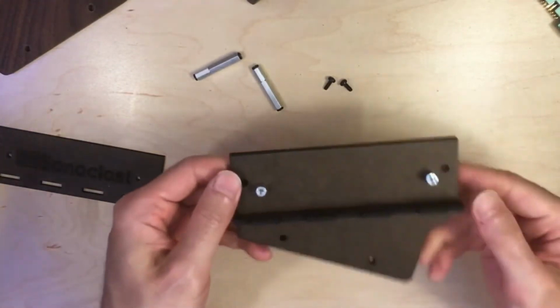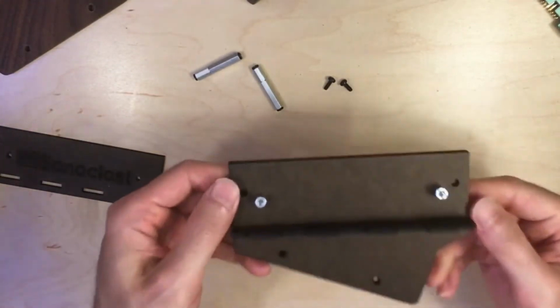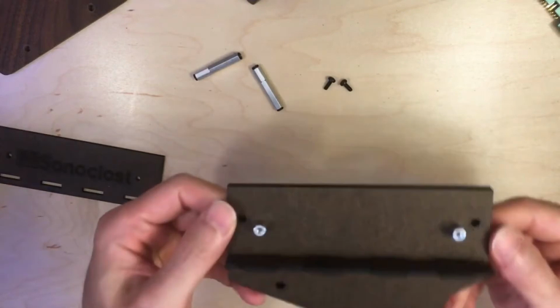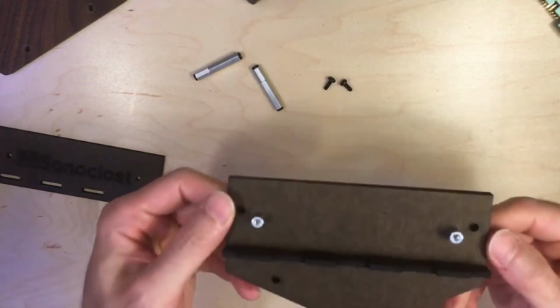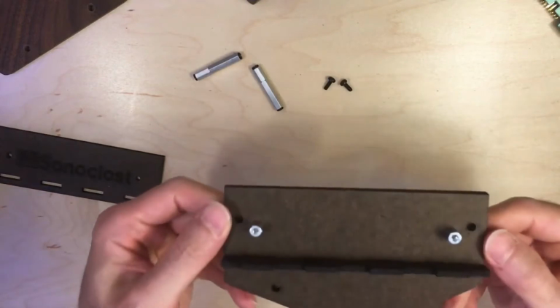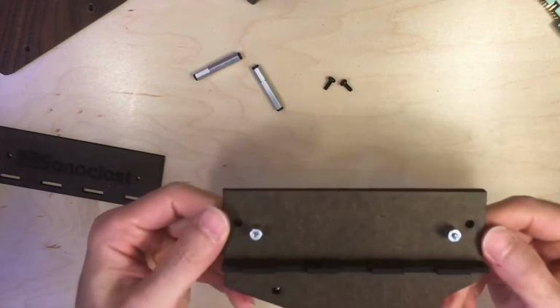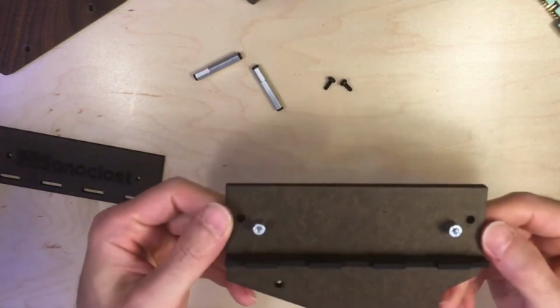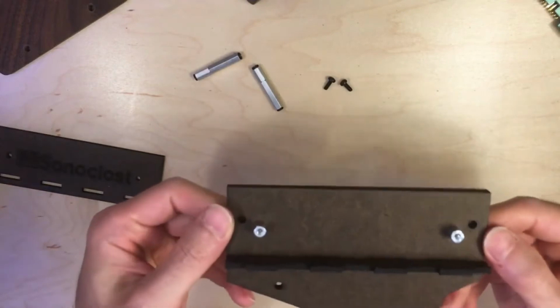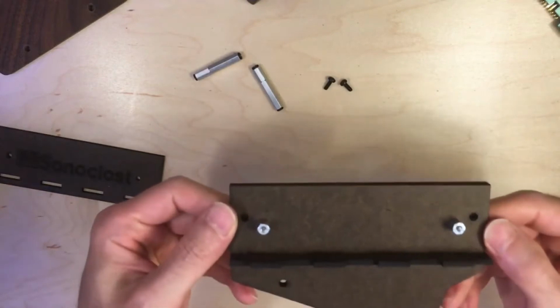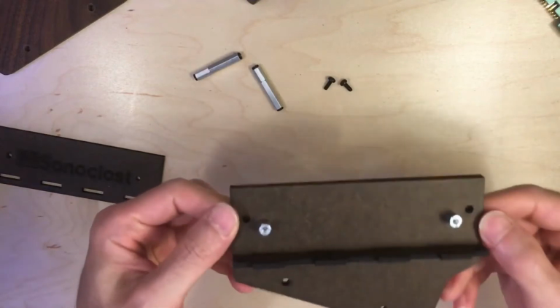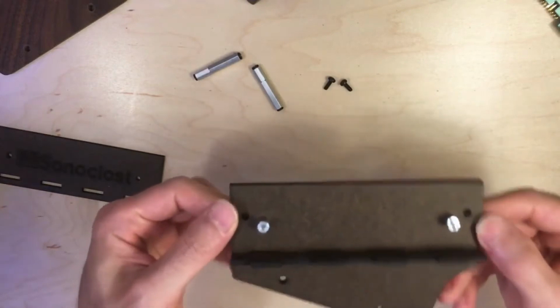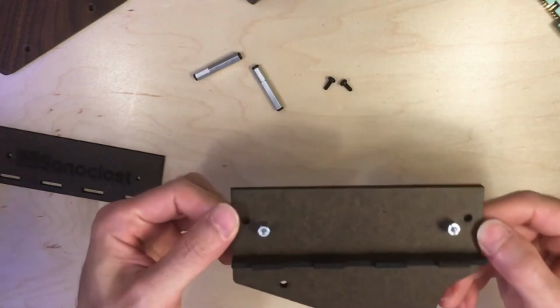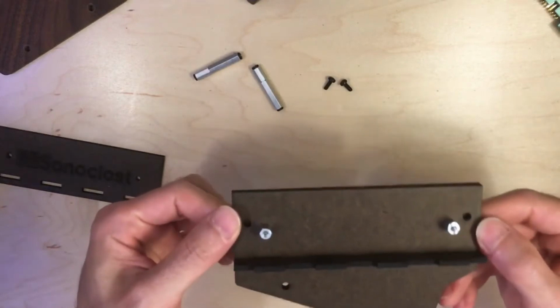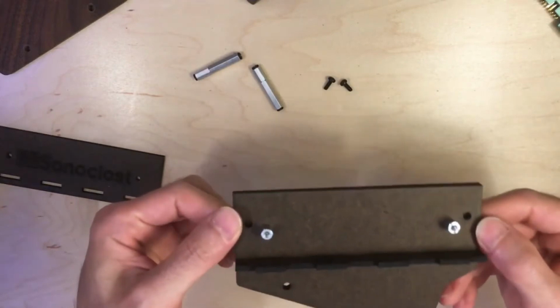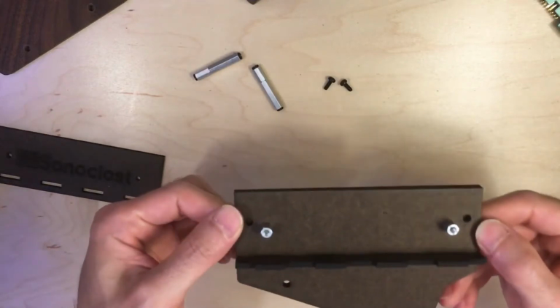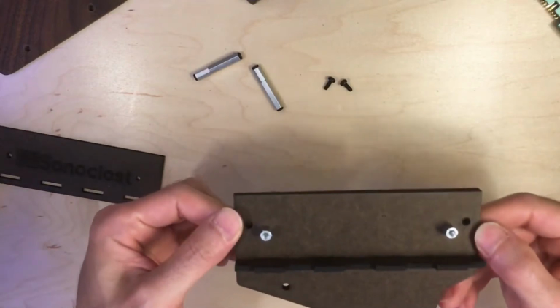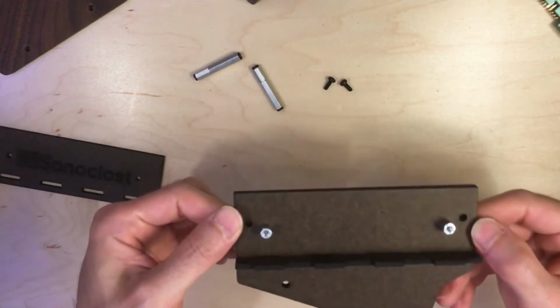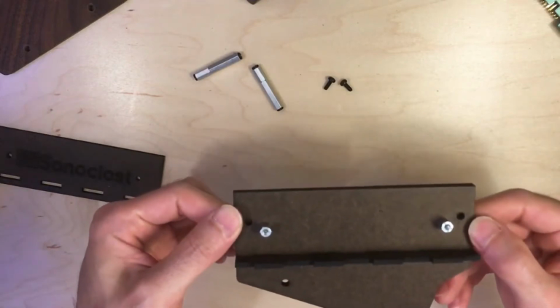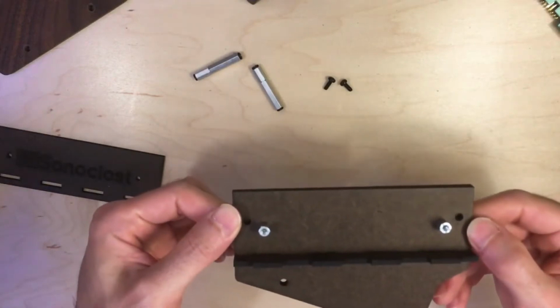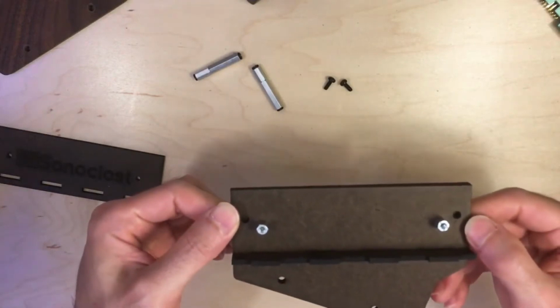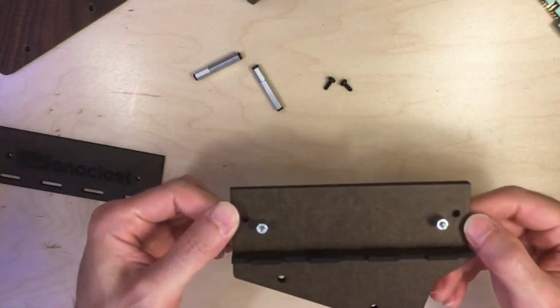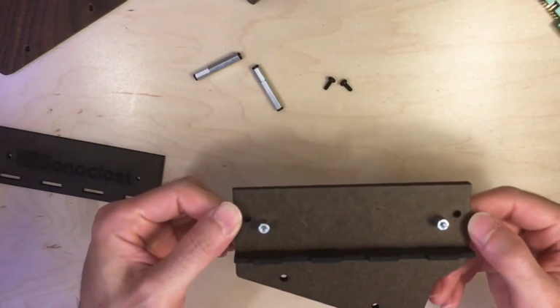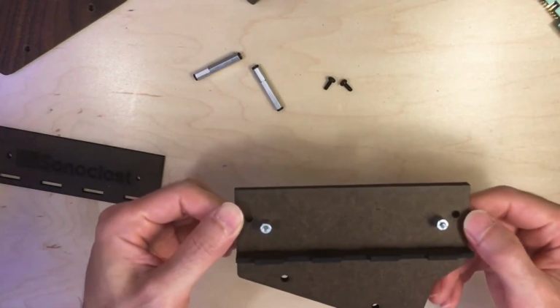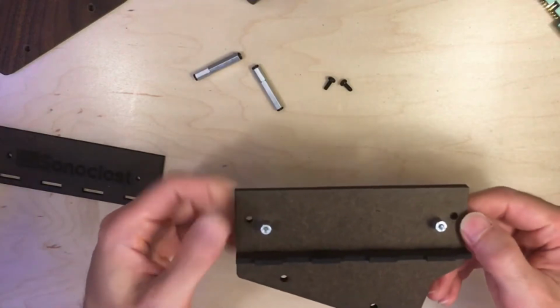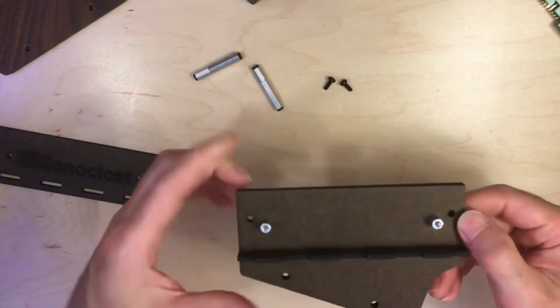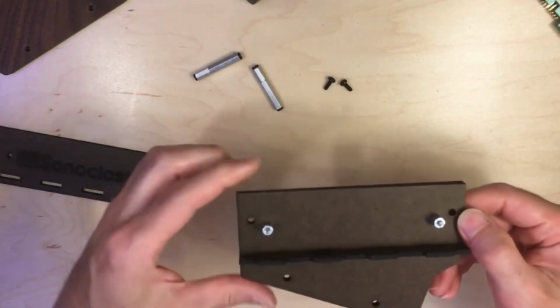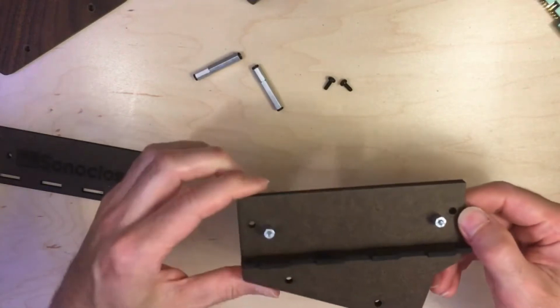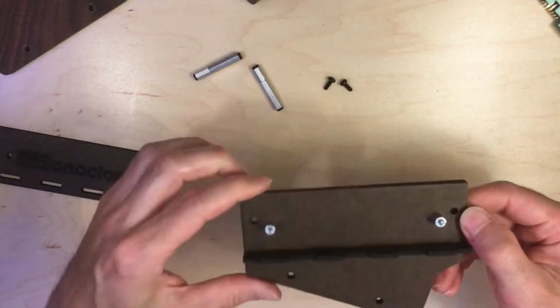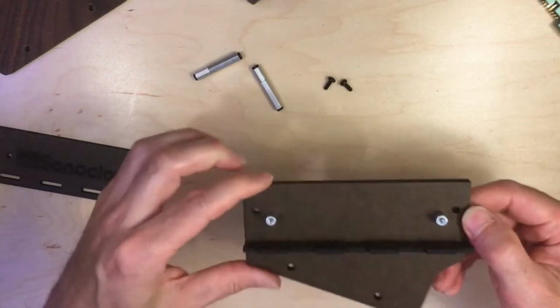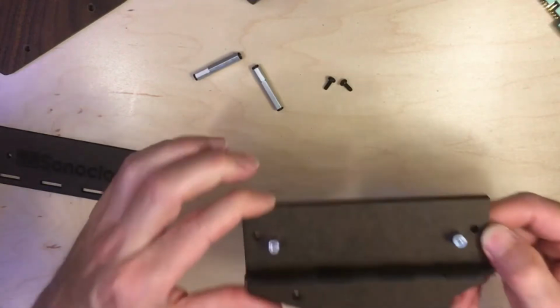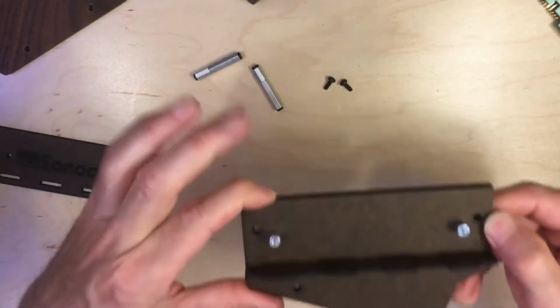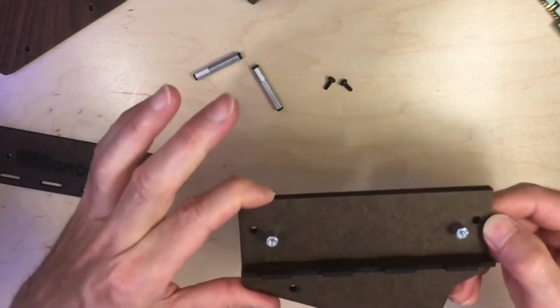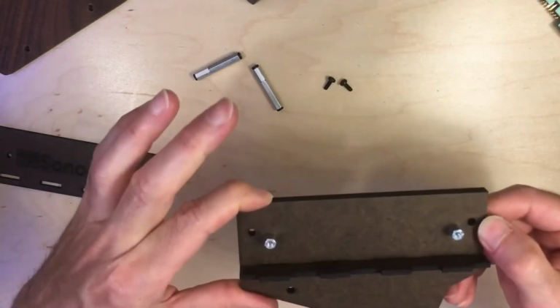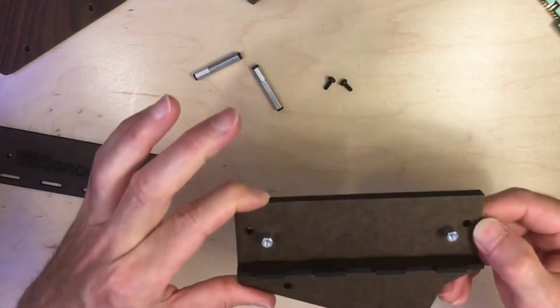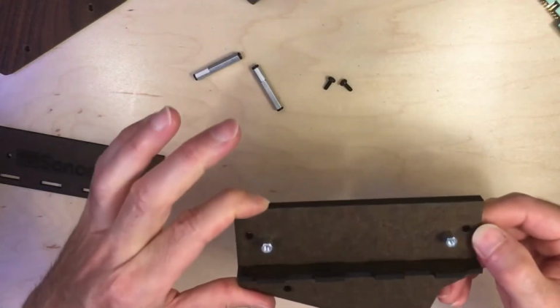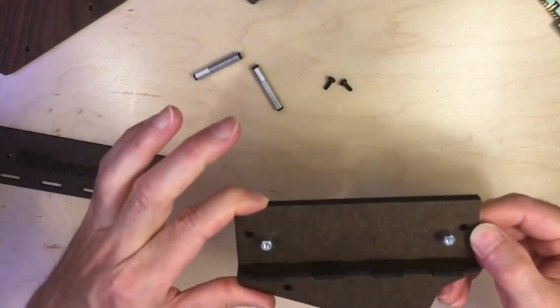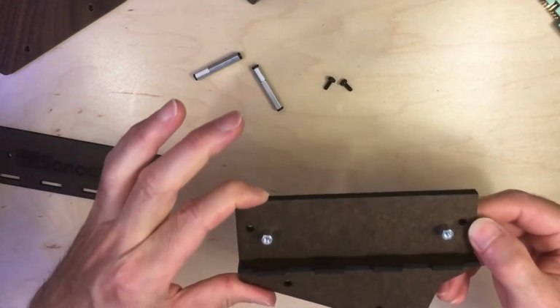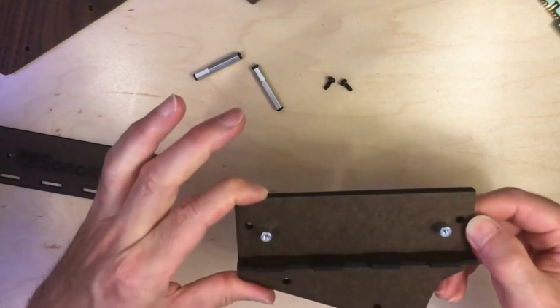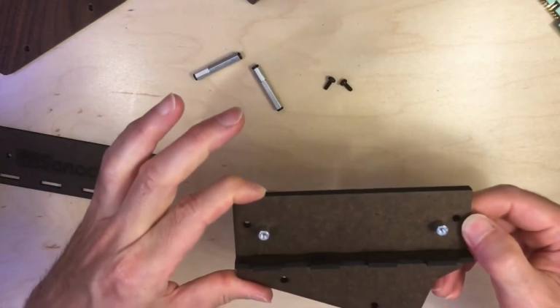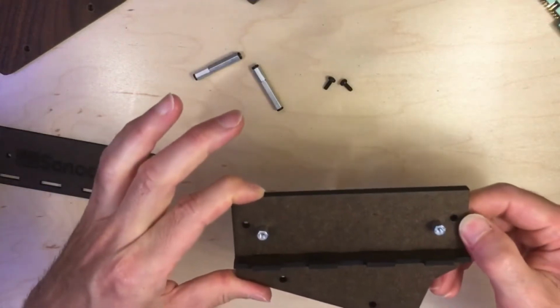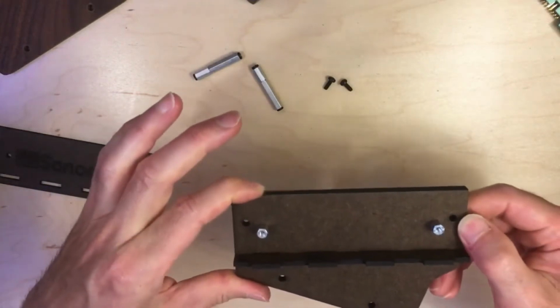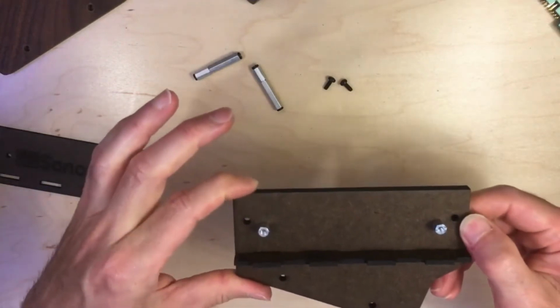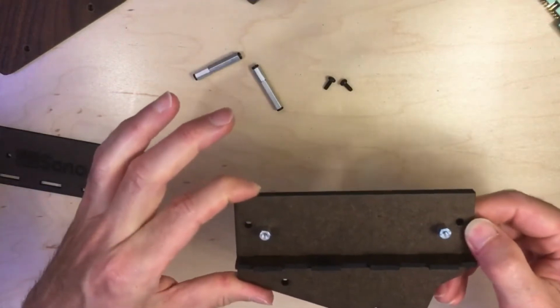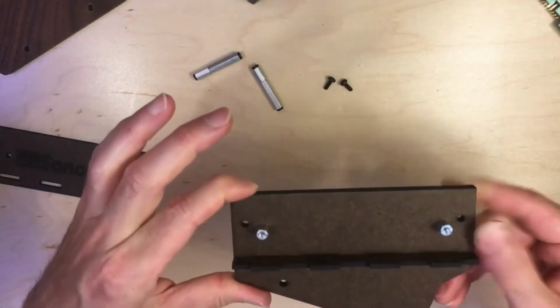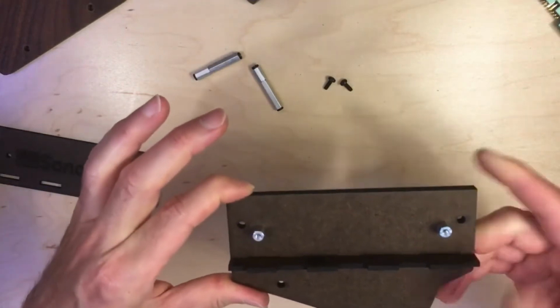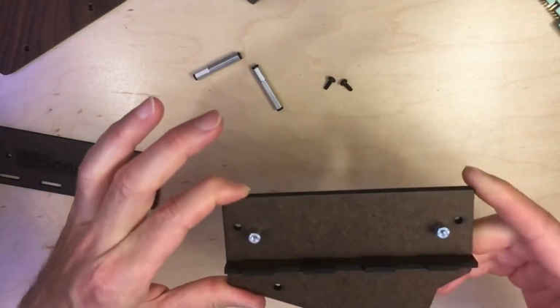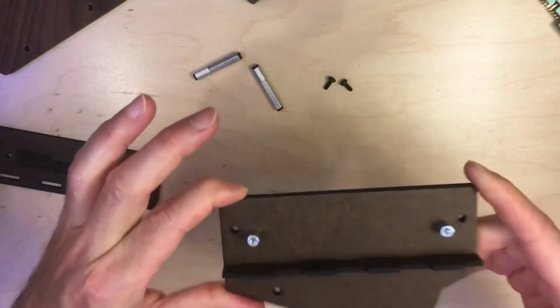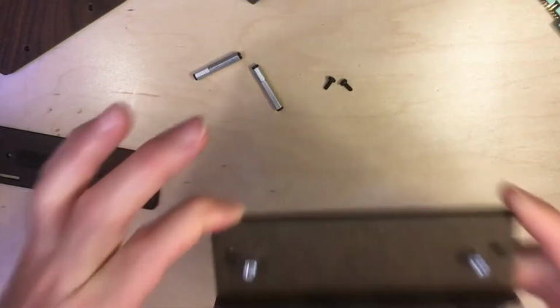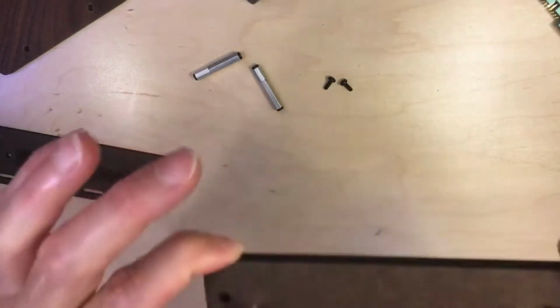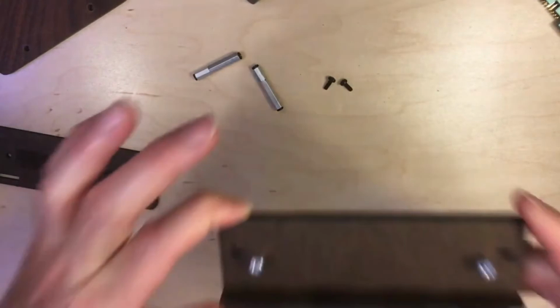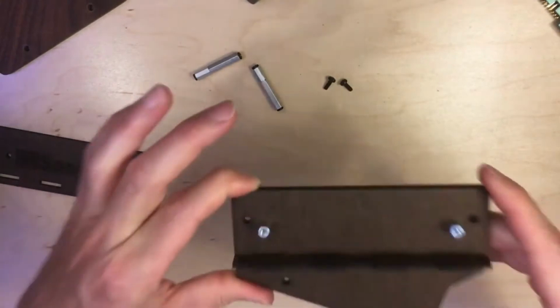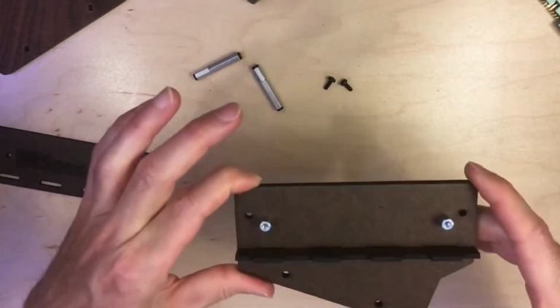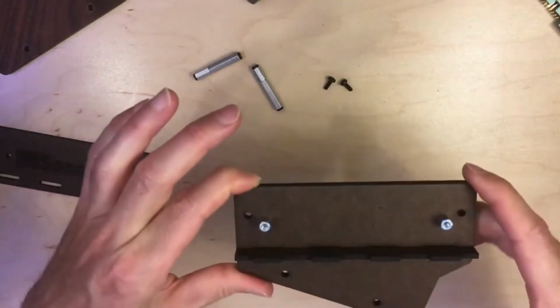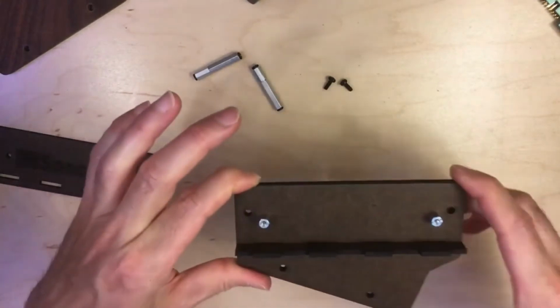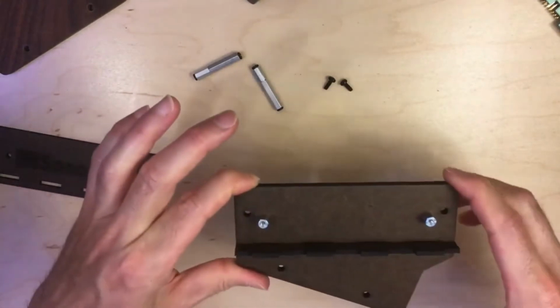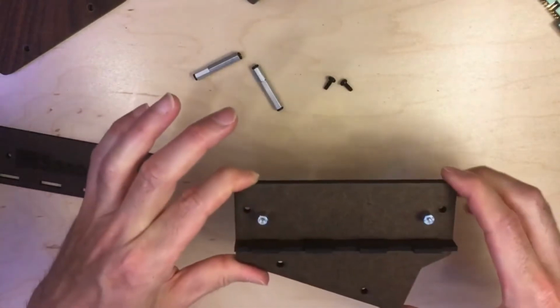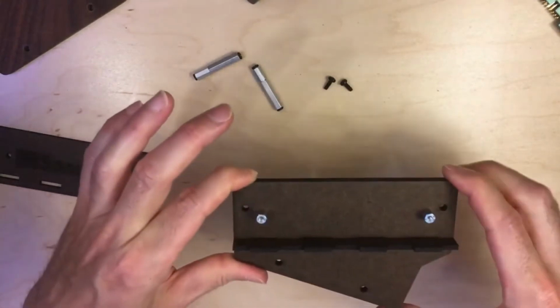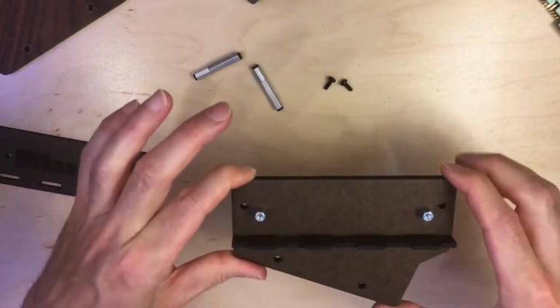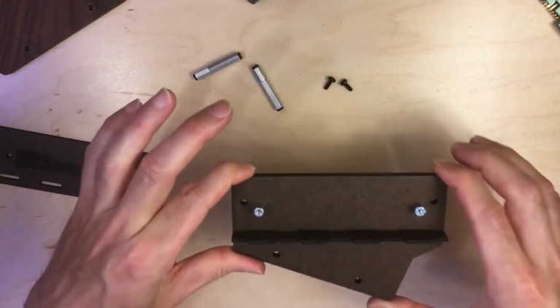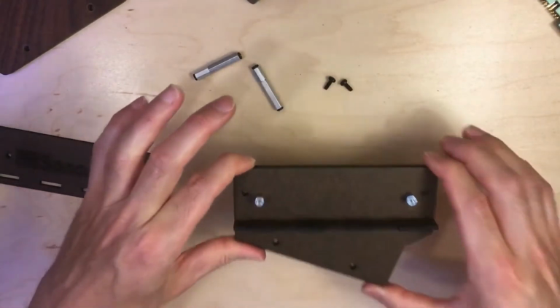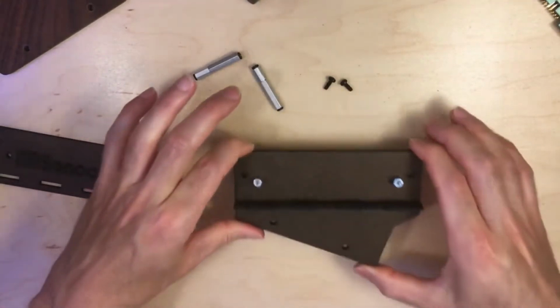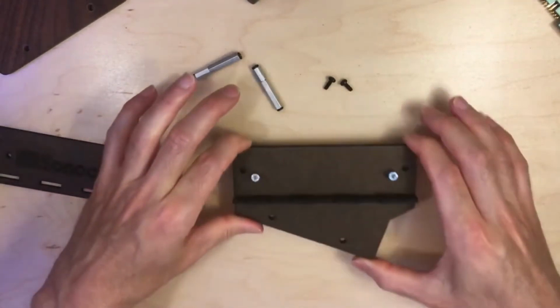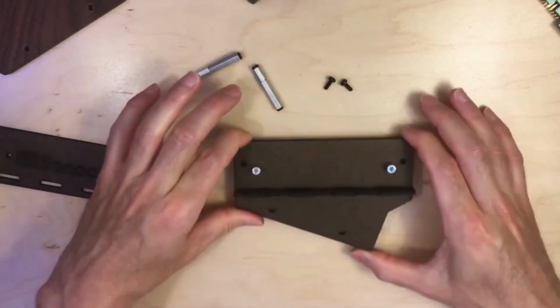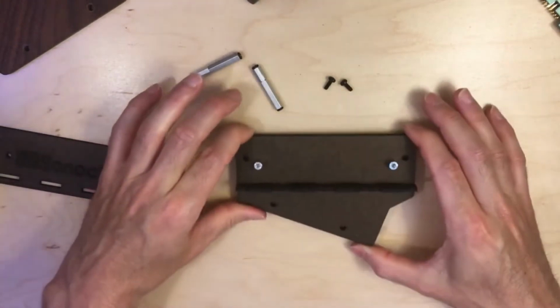Once this is attached to the end of your DFAM — we'll pretend this one's already attached — you can just stand up your DFAM on its end.